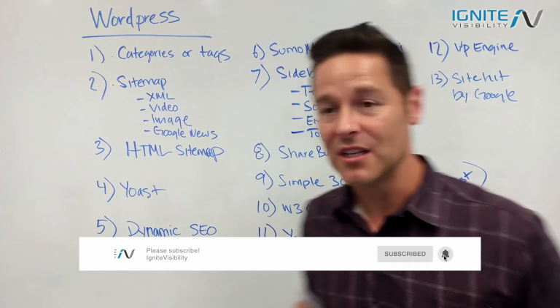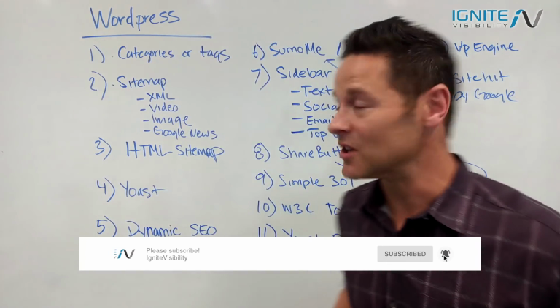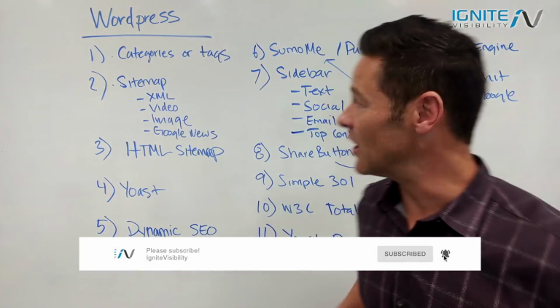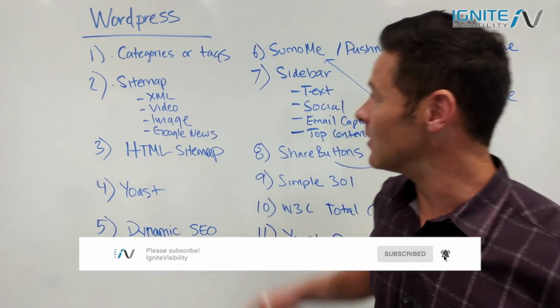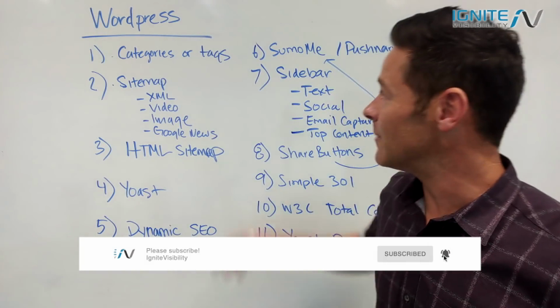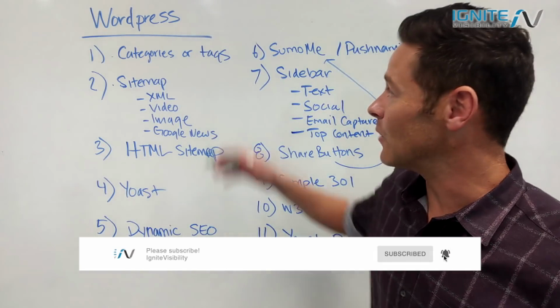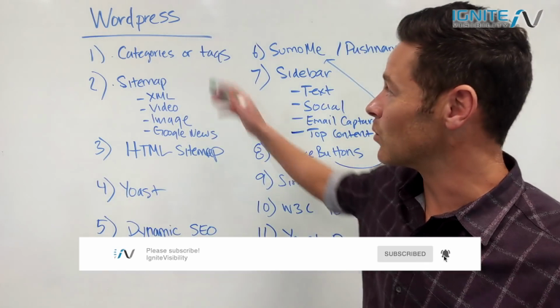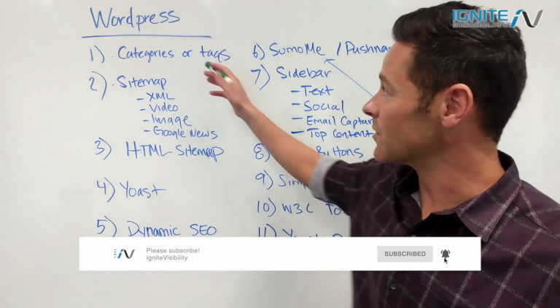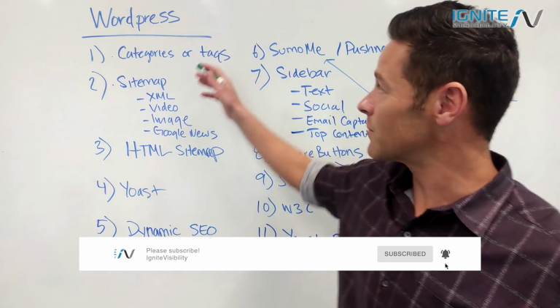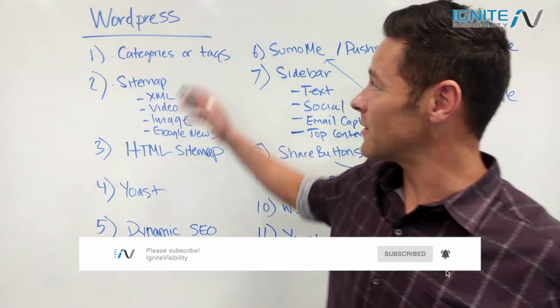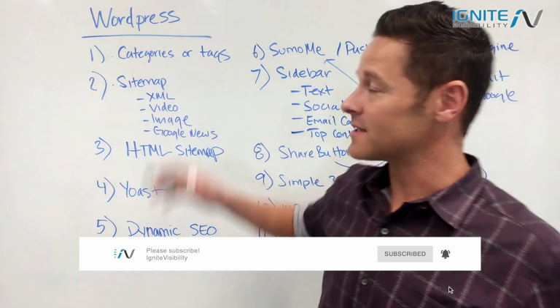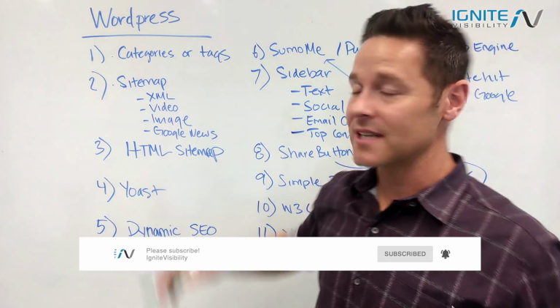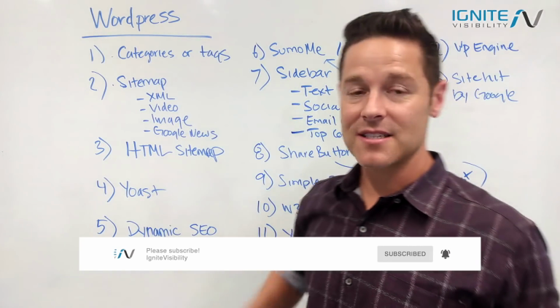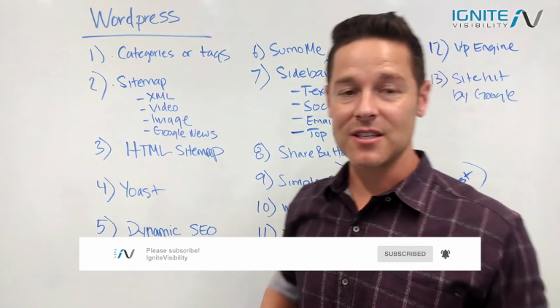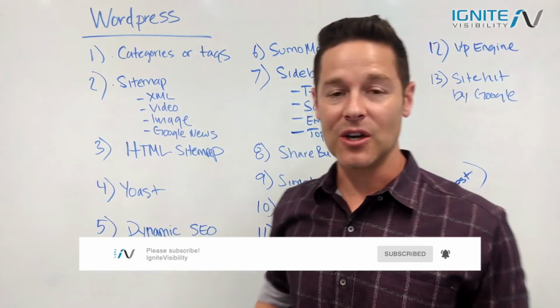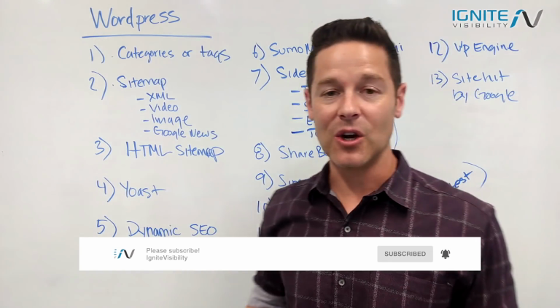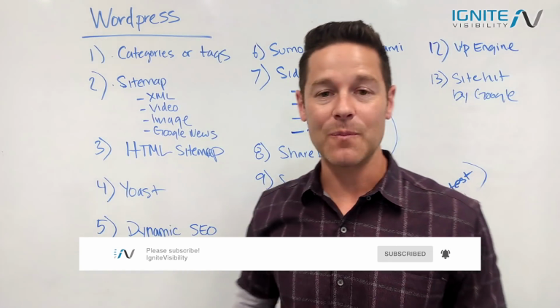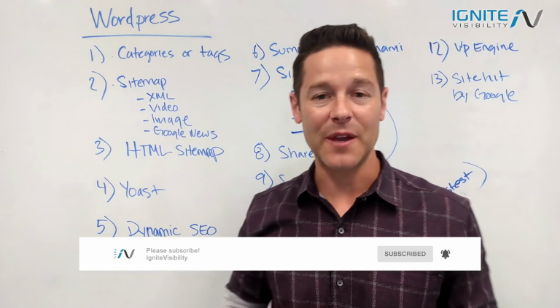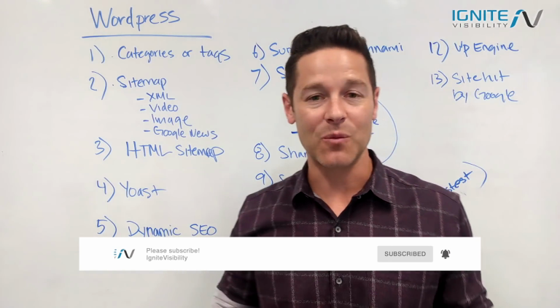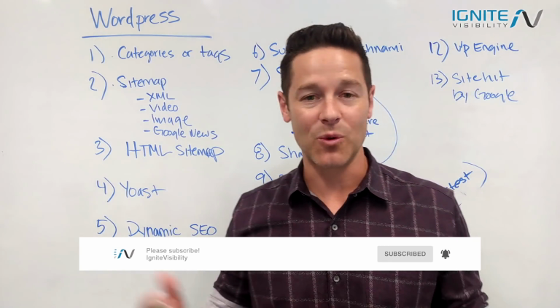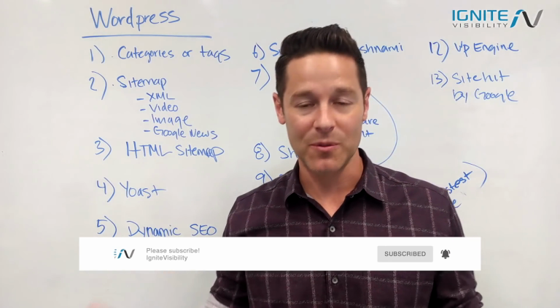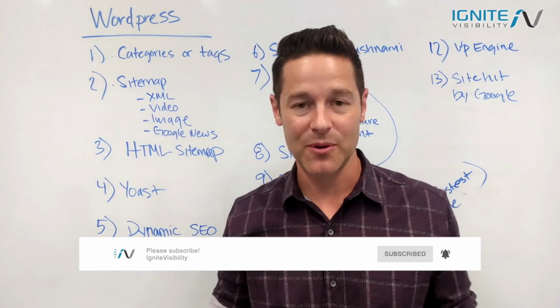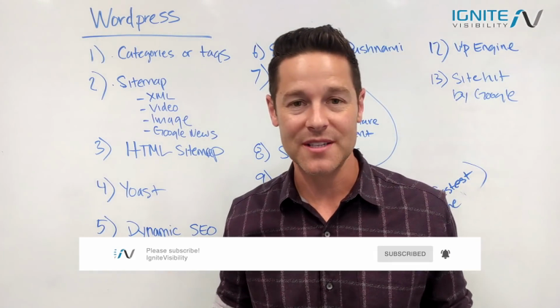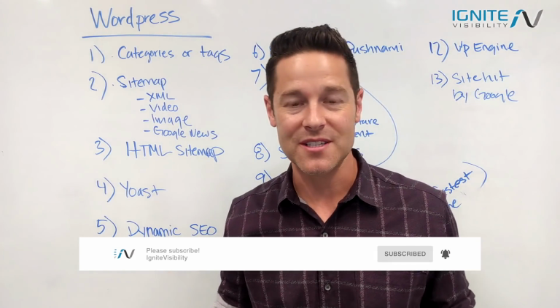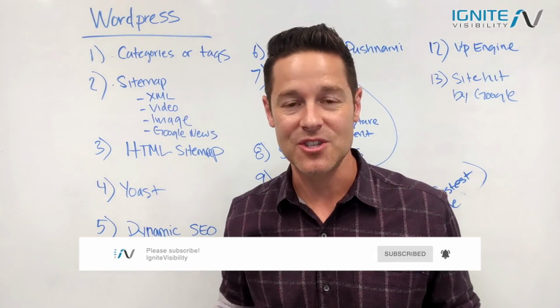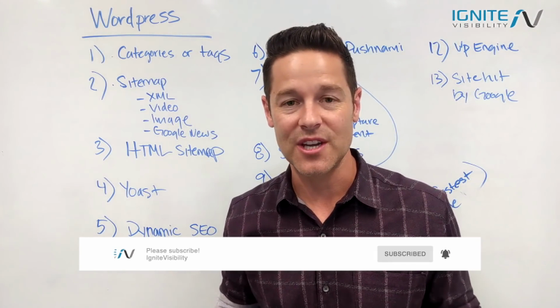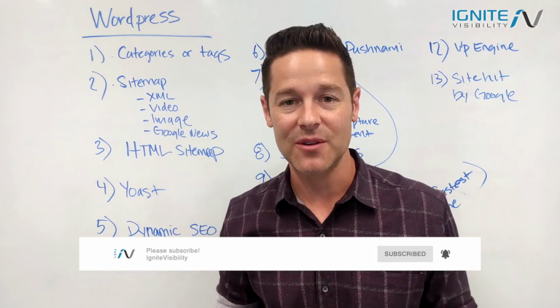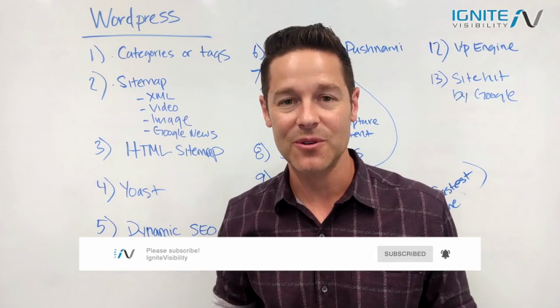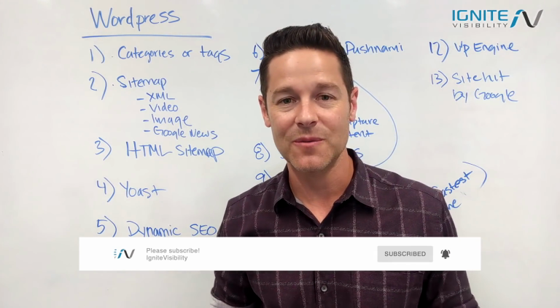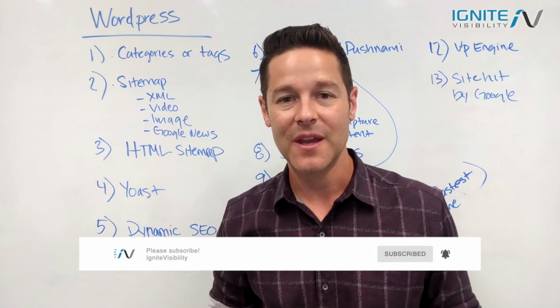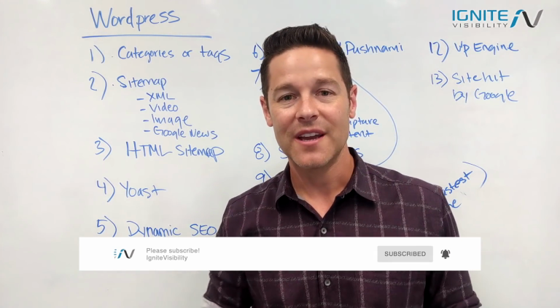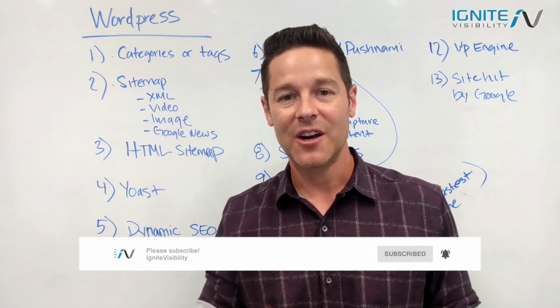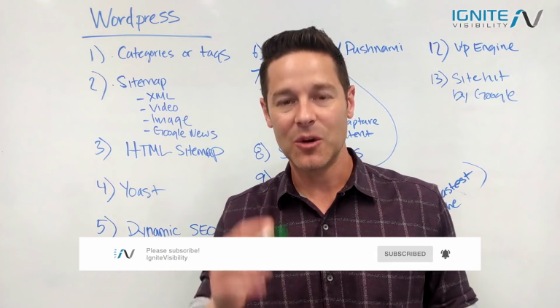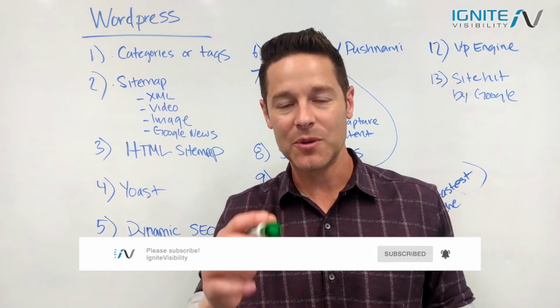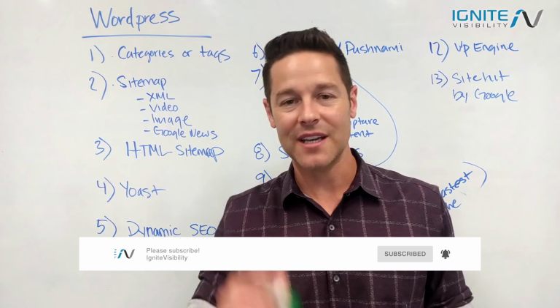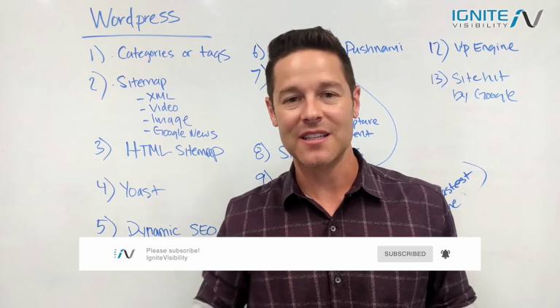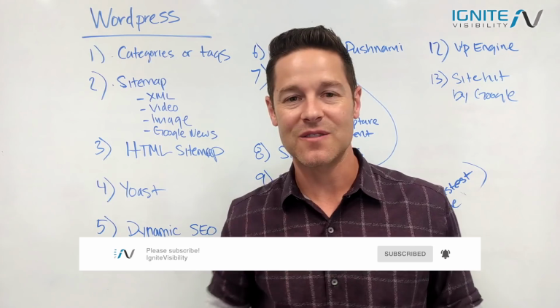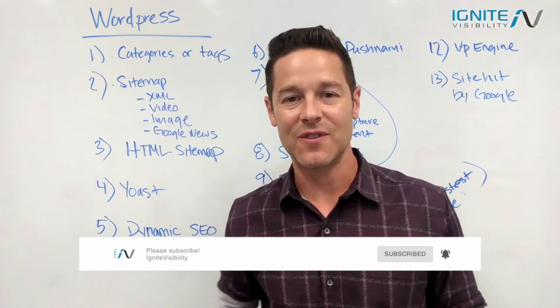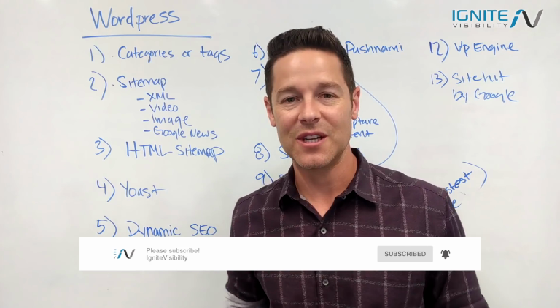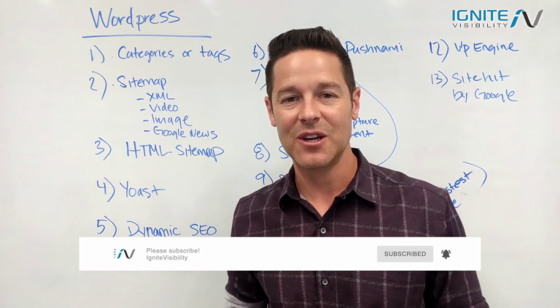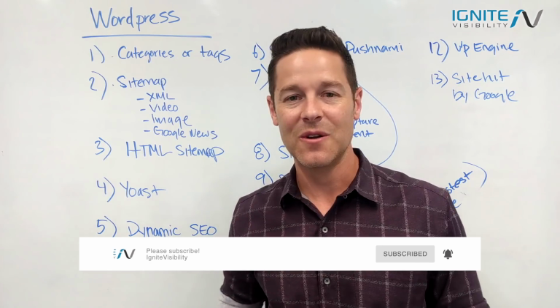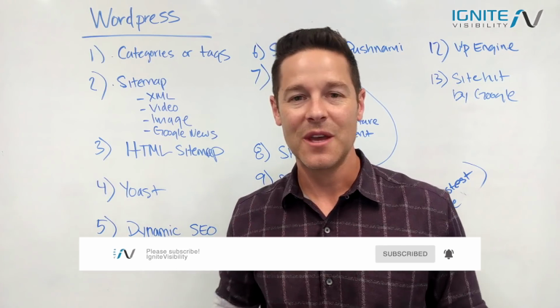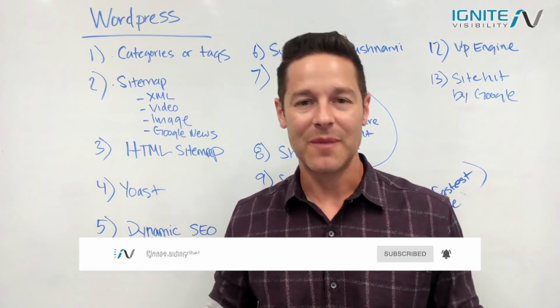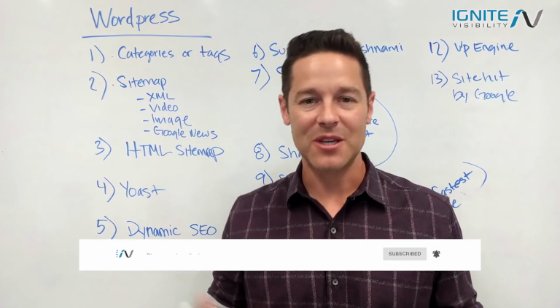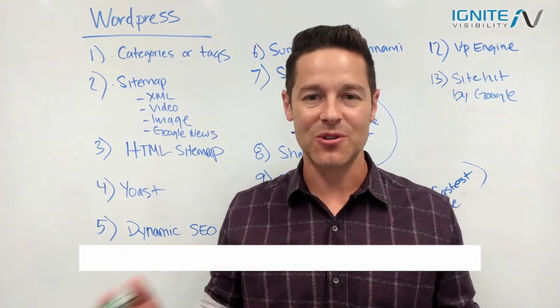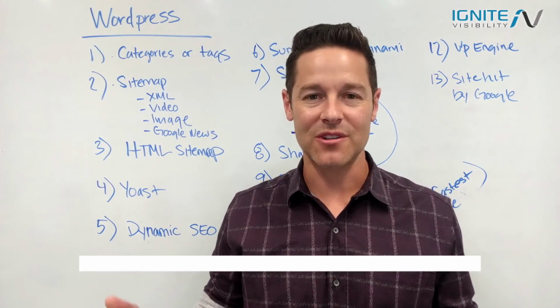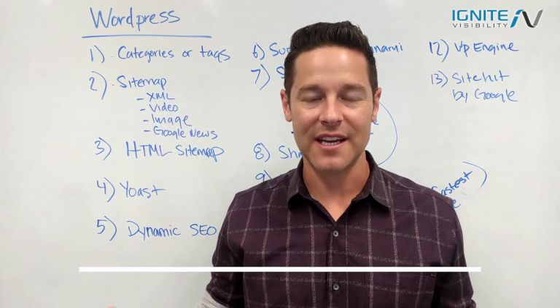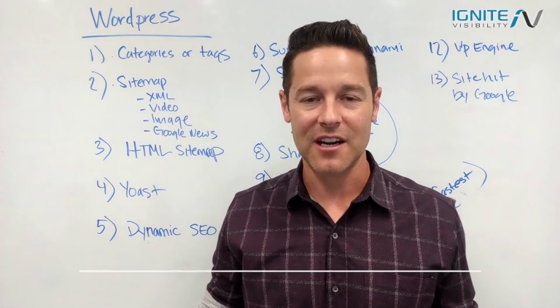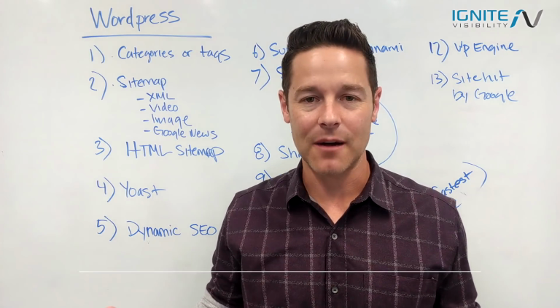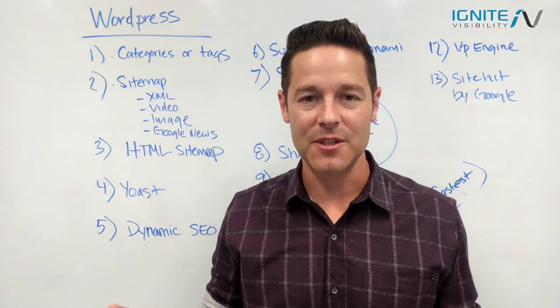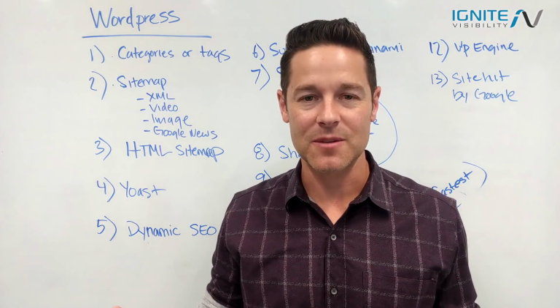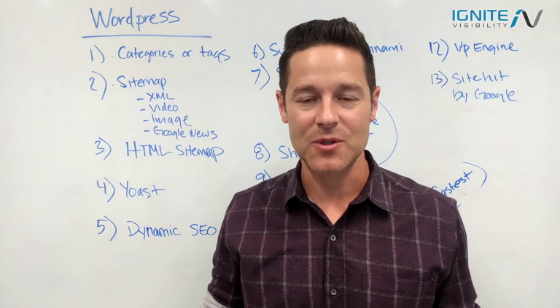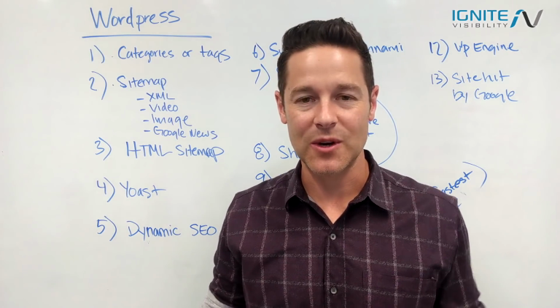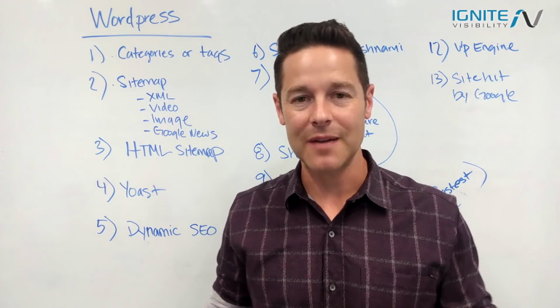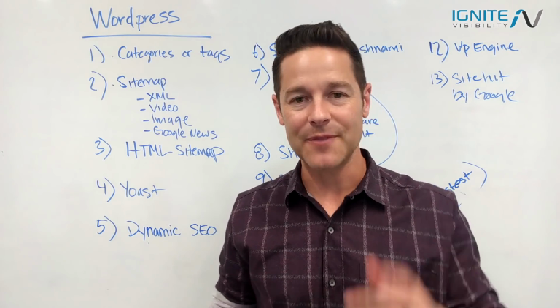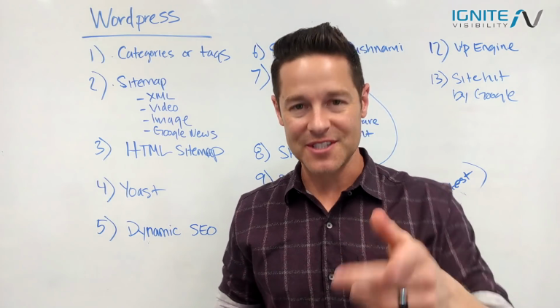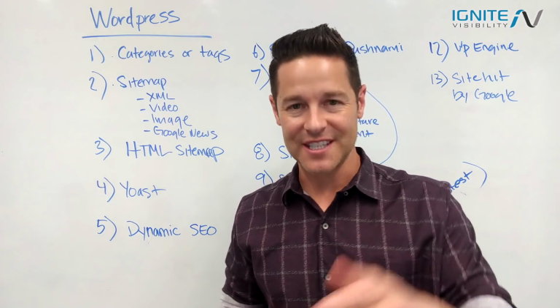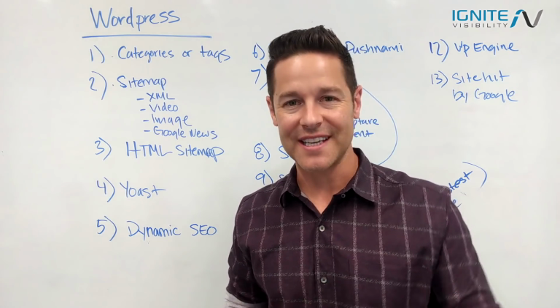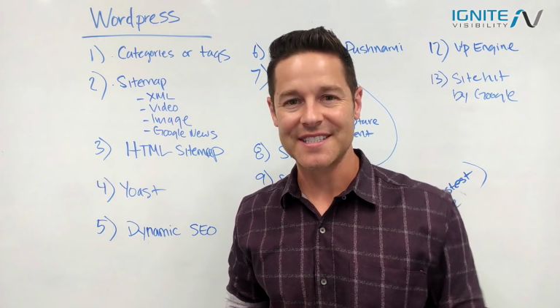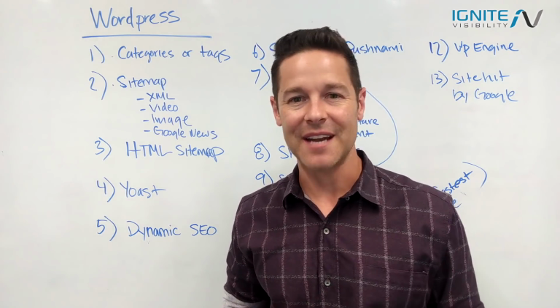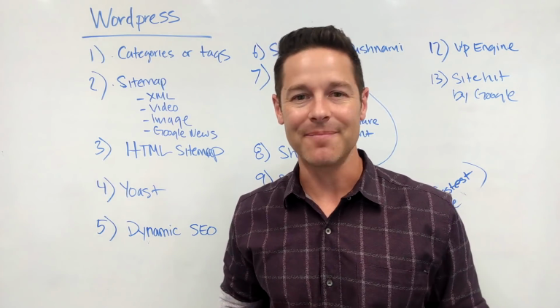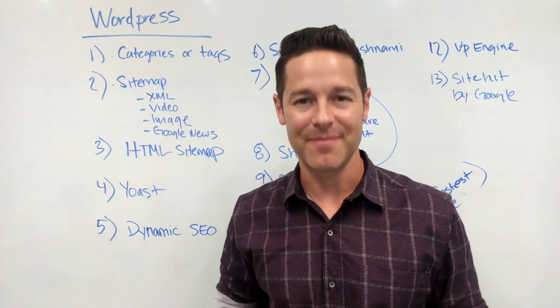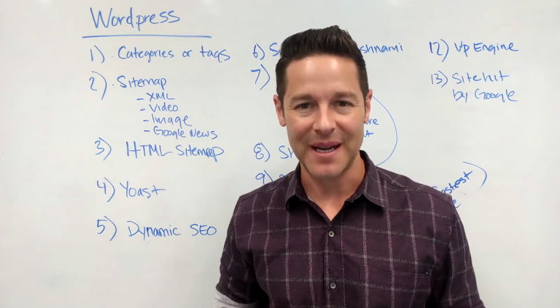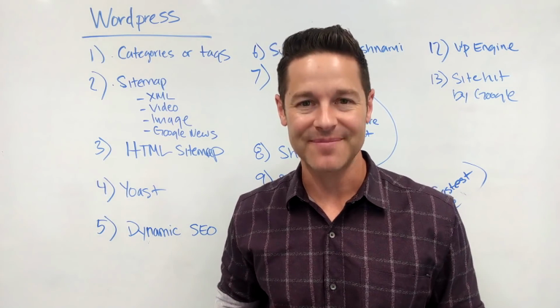That's it for some of the most important things you need to know about WordPress SEO and WordPress in general. I hope you liked this video — make sure to like, comment, and subscribe. See you next time!